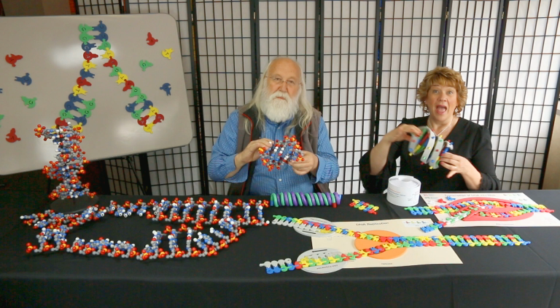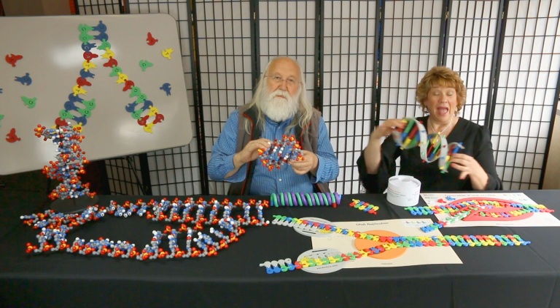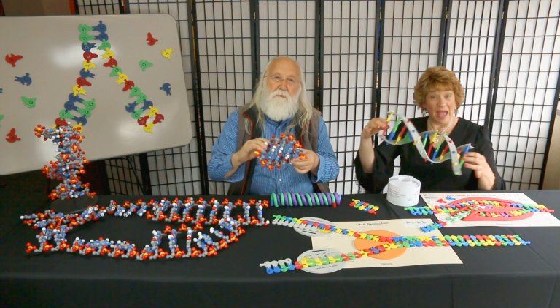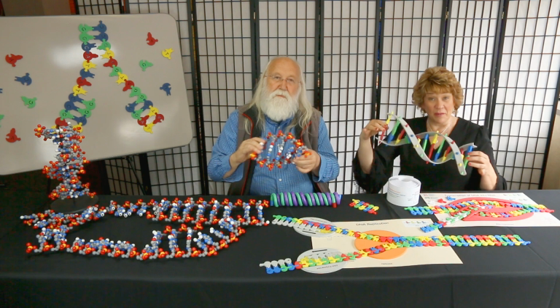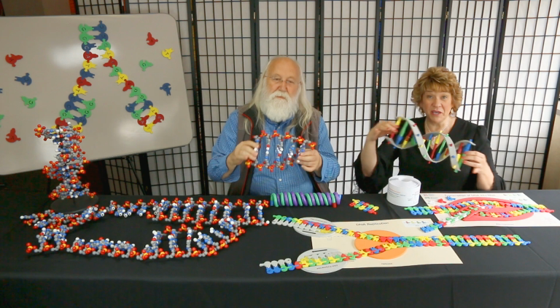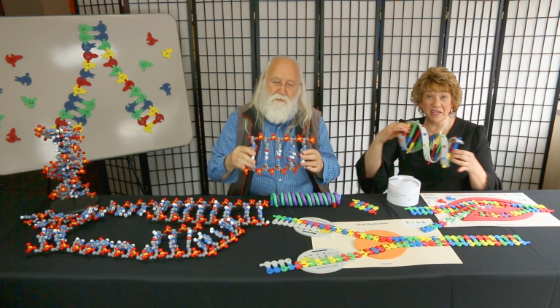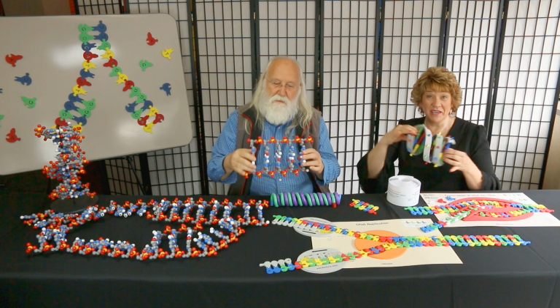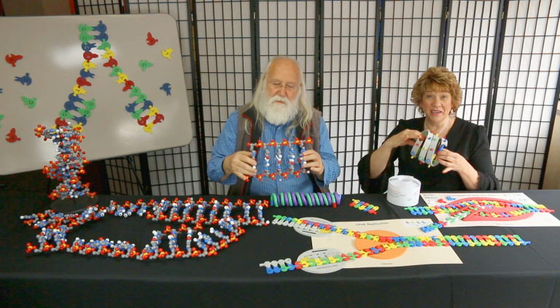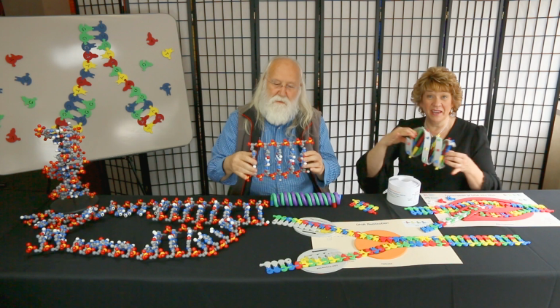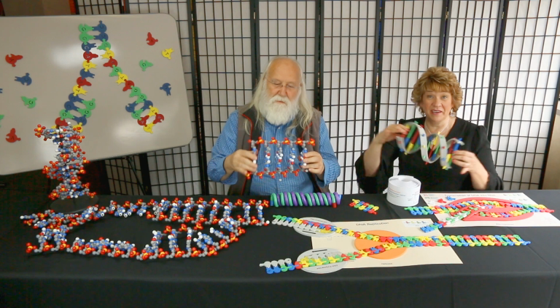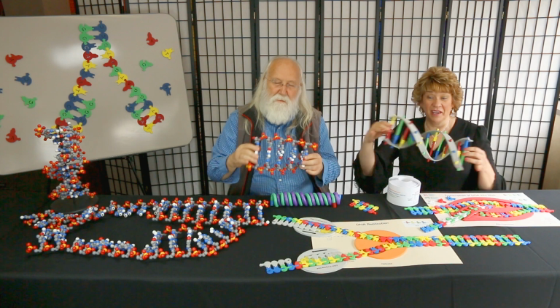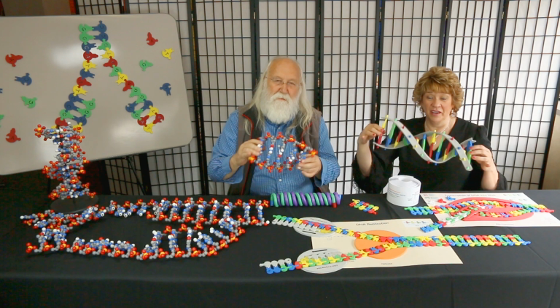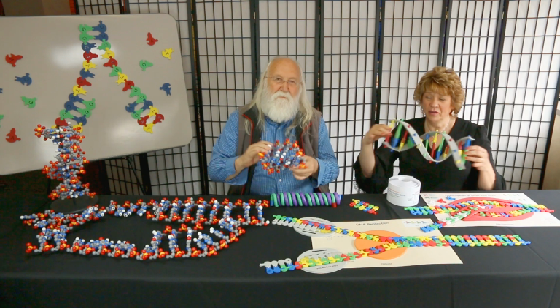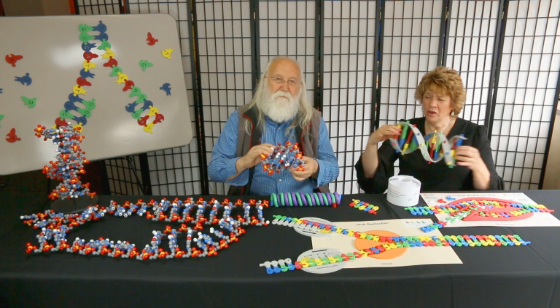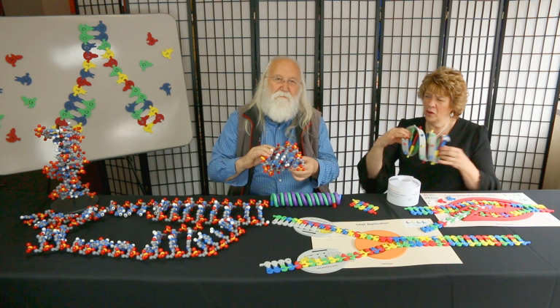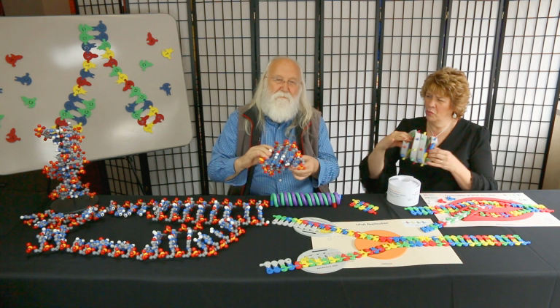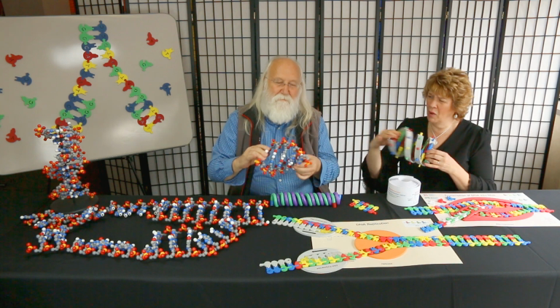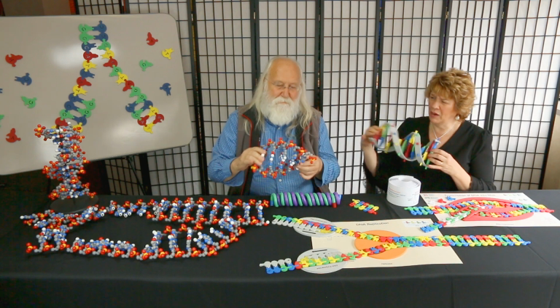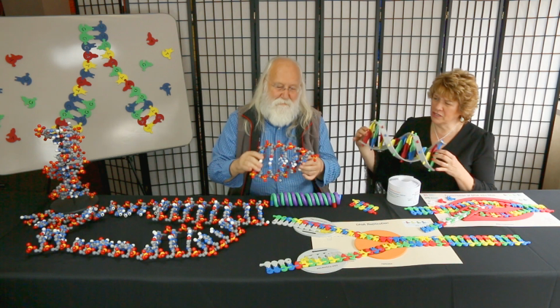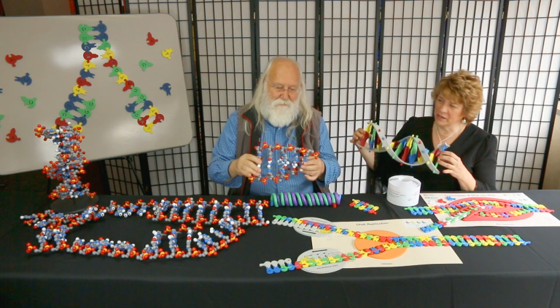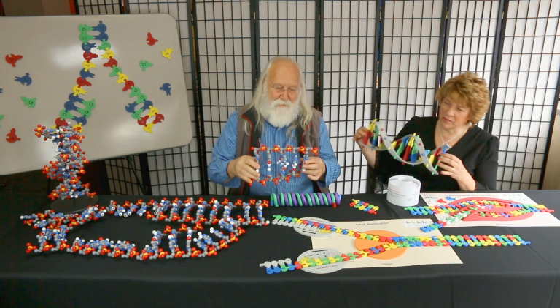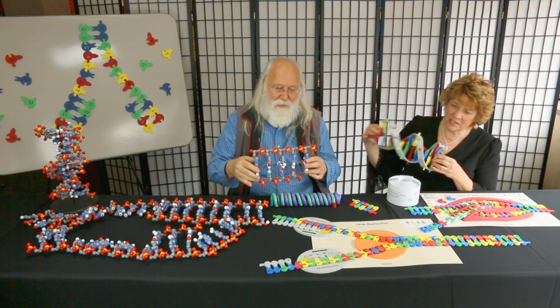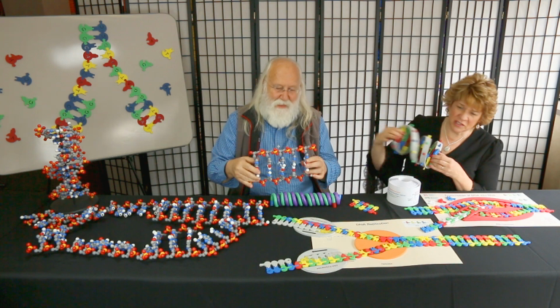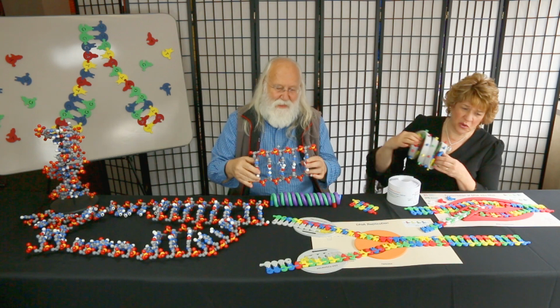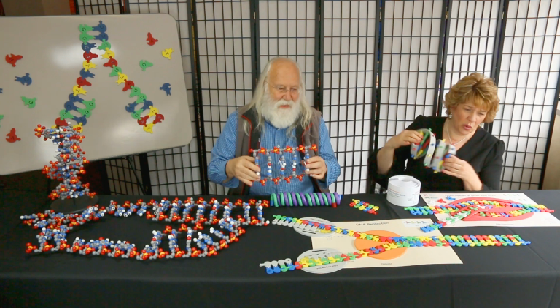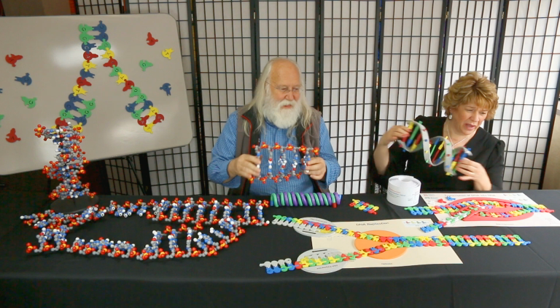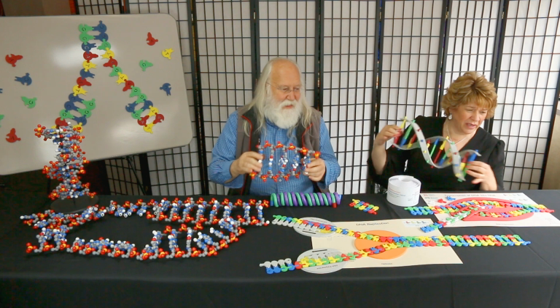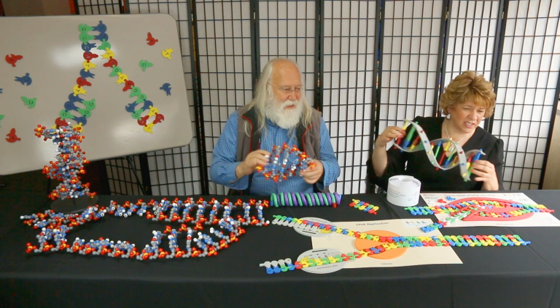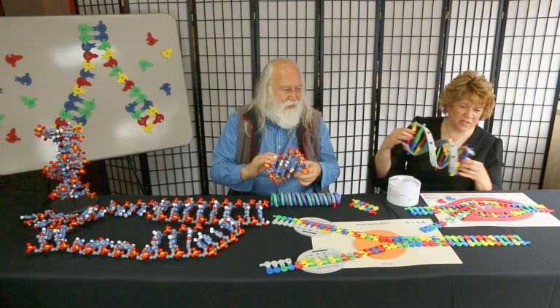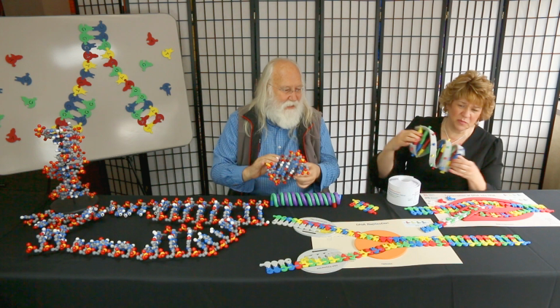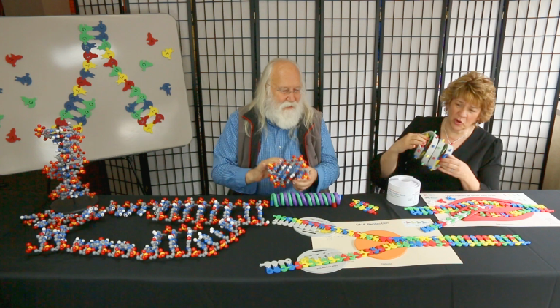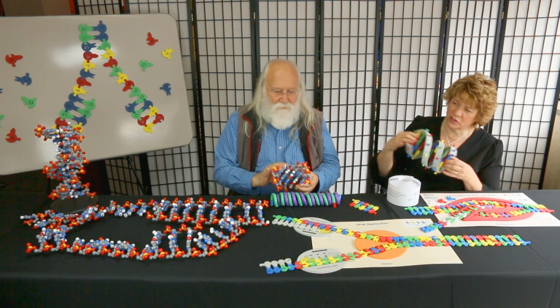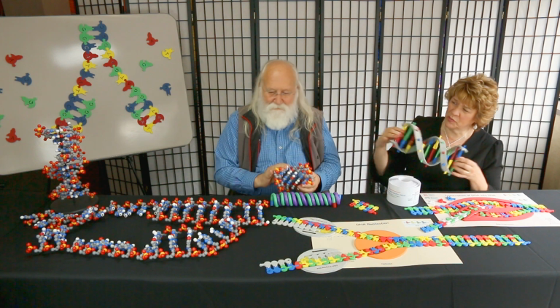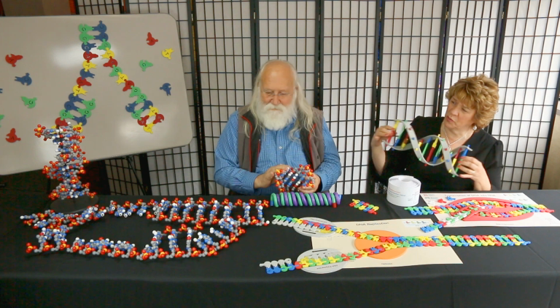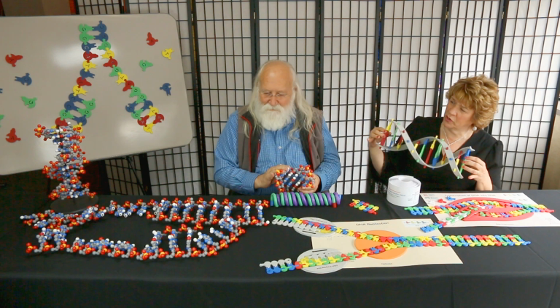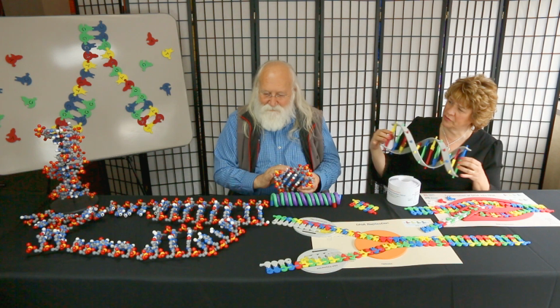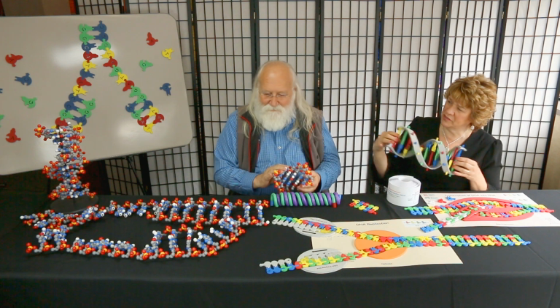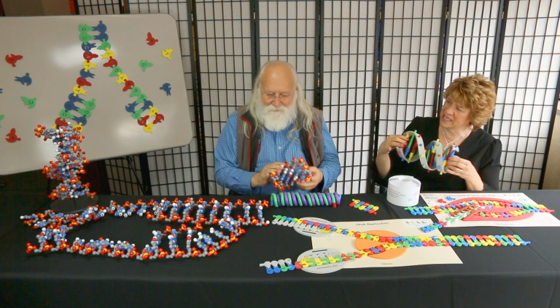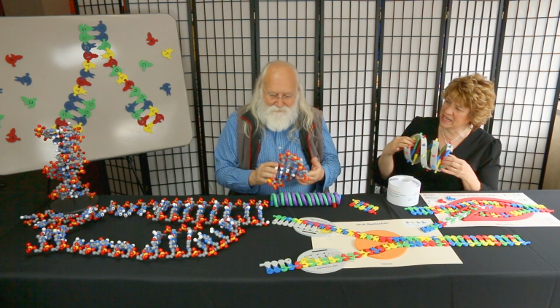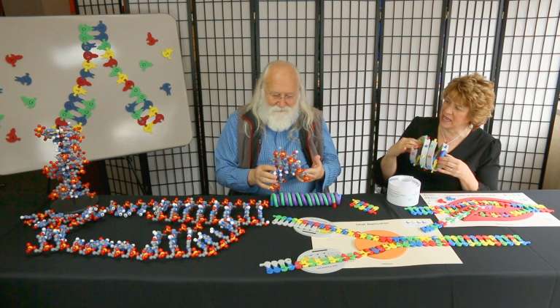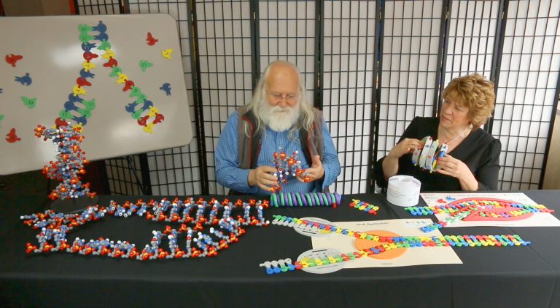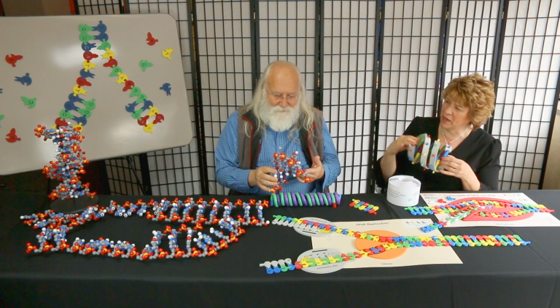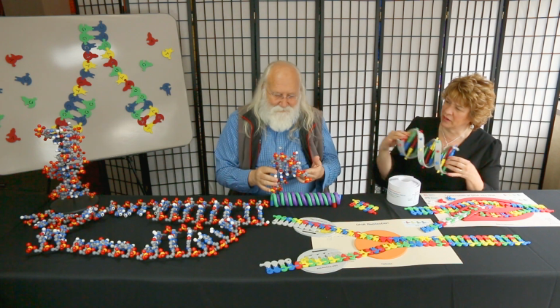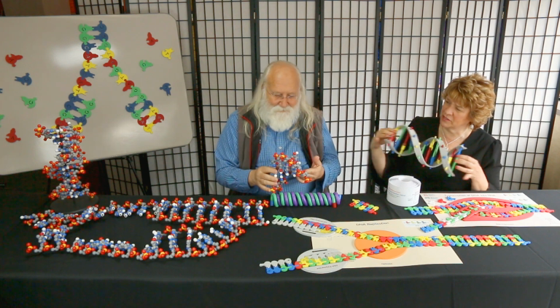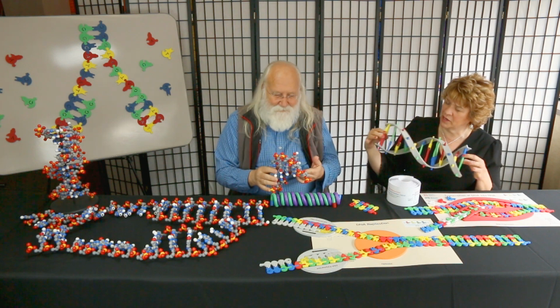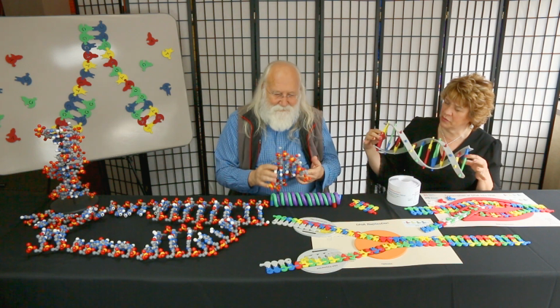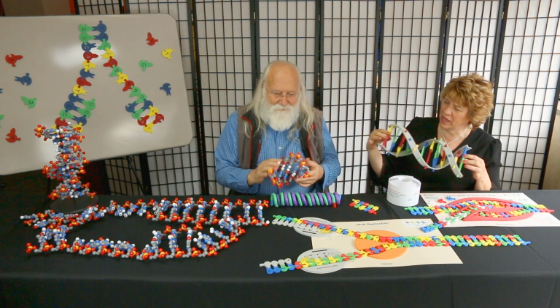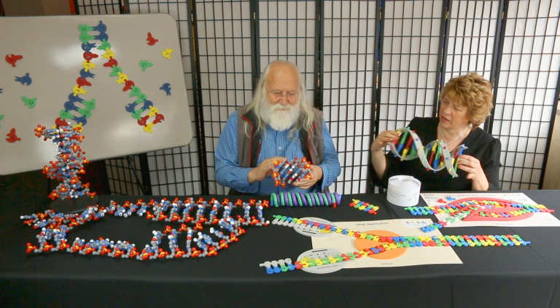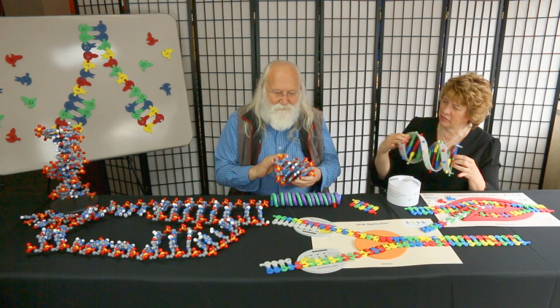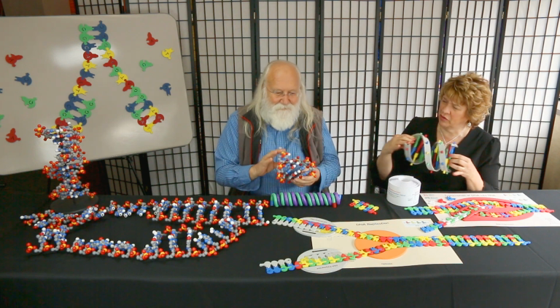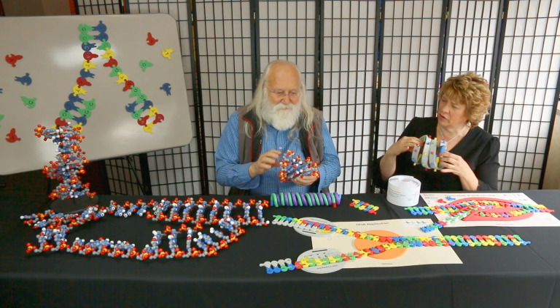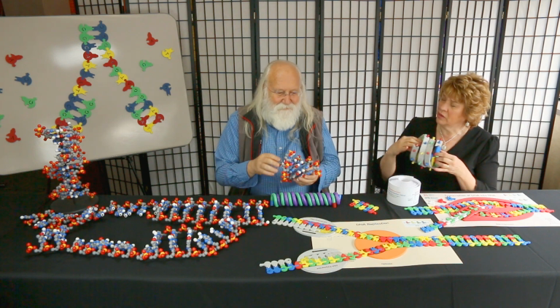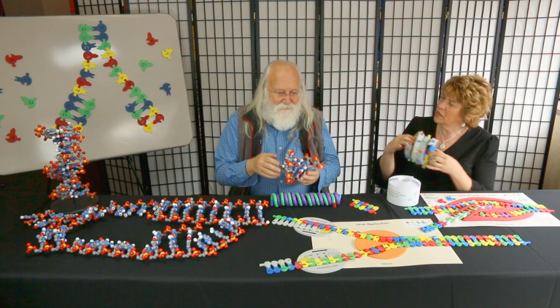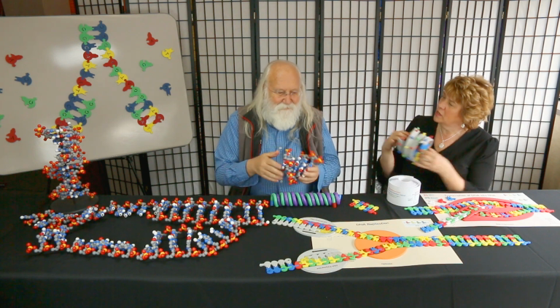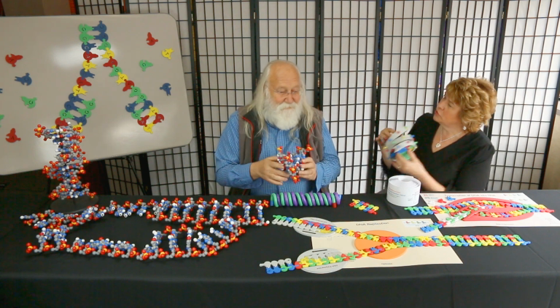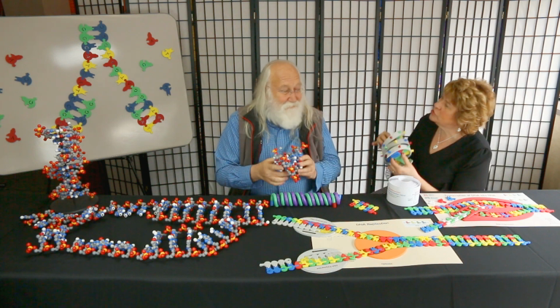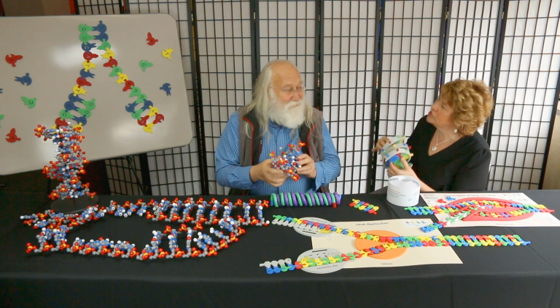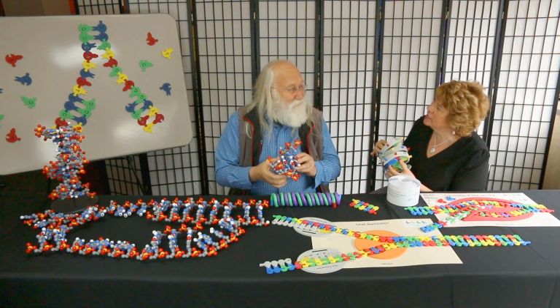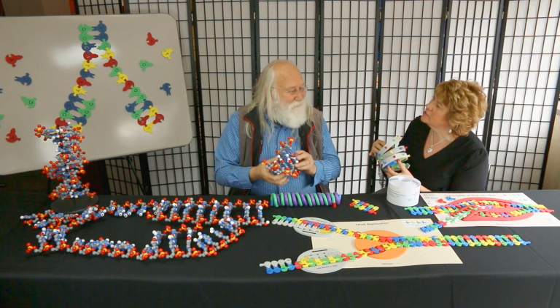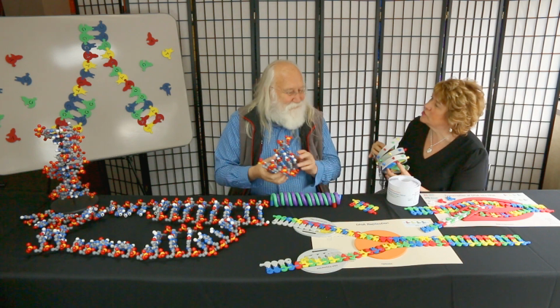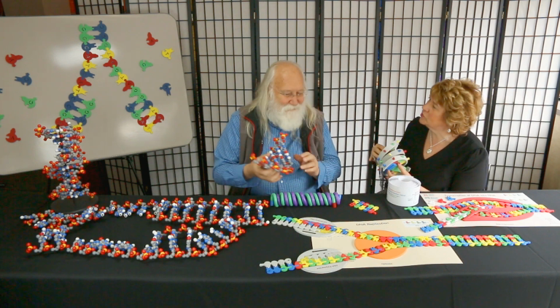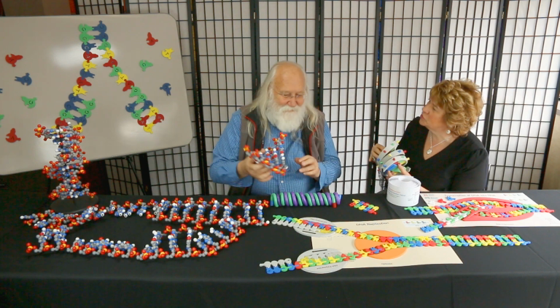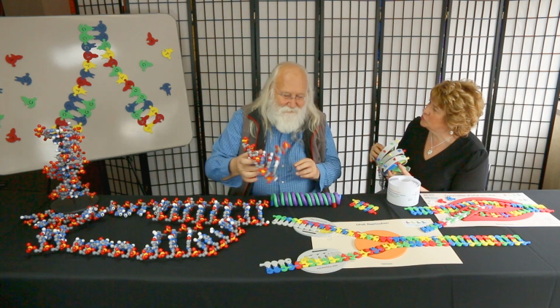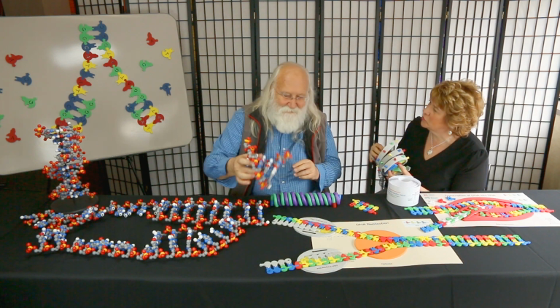Happy DNA Day! Wow, Tim, this is quite a smorgasbord of DNA models that we have here. Could you take us on a tour?